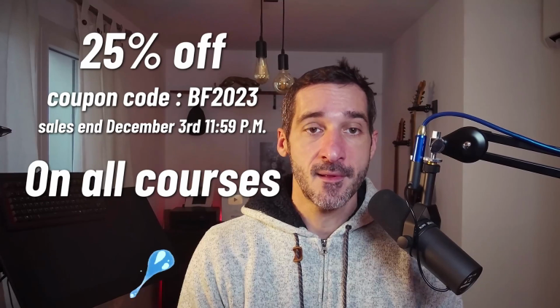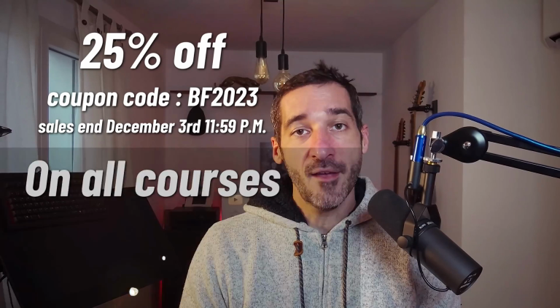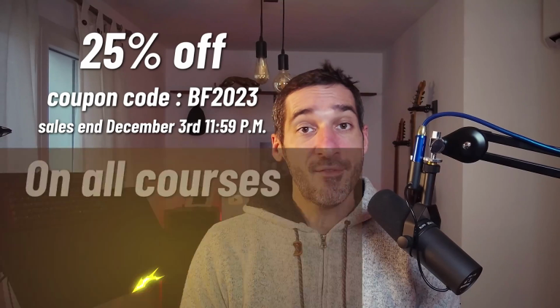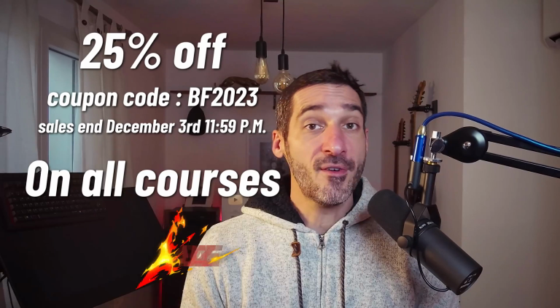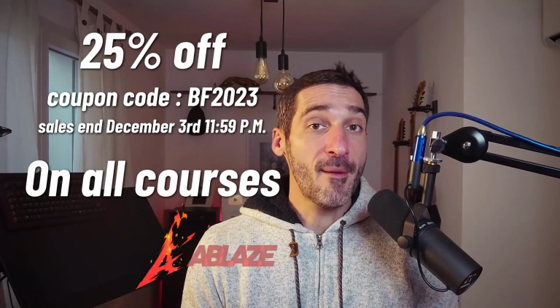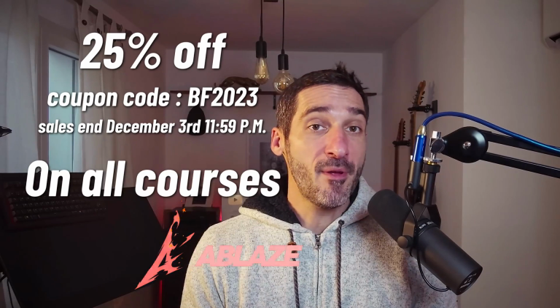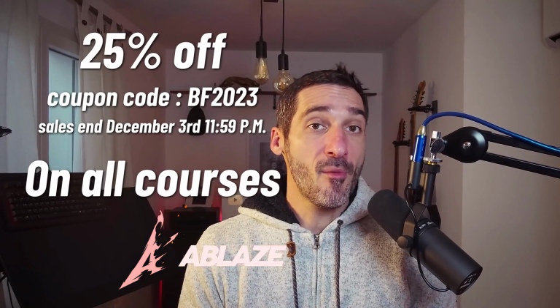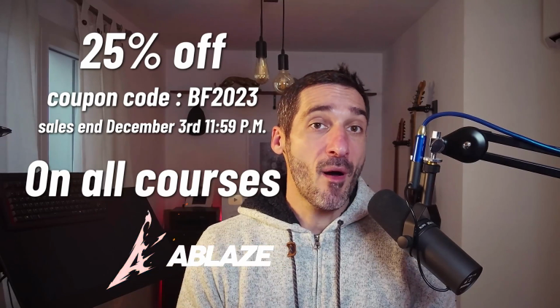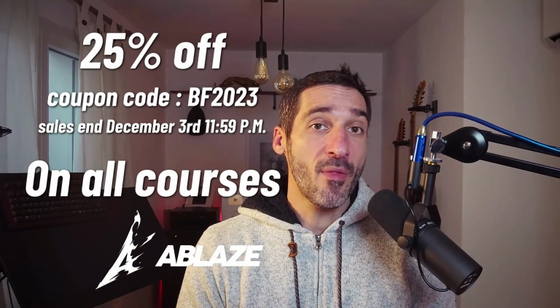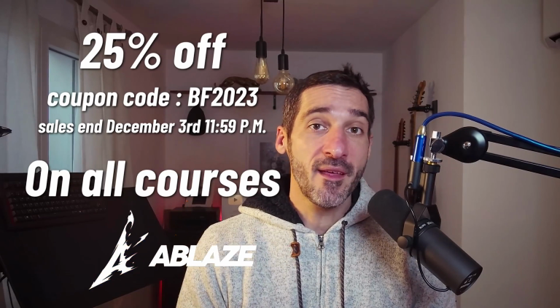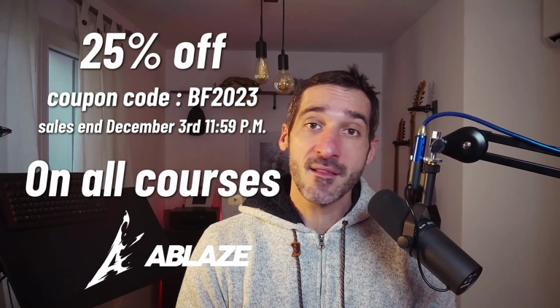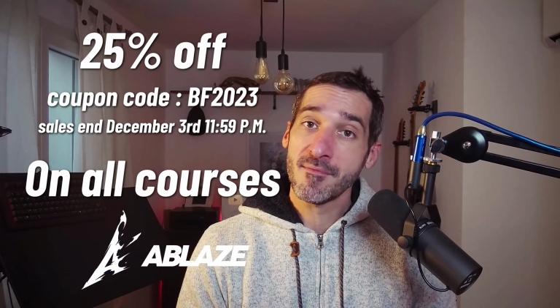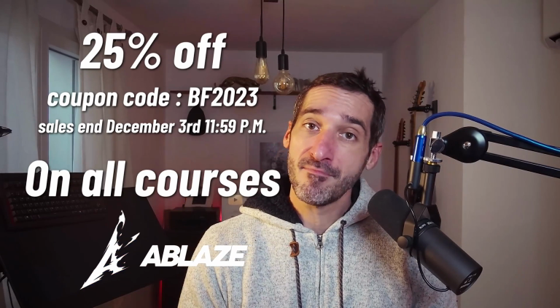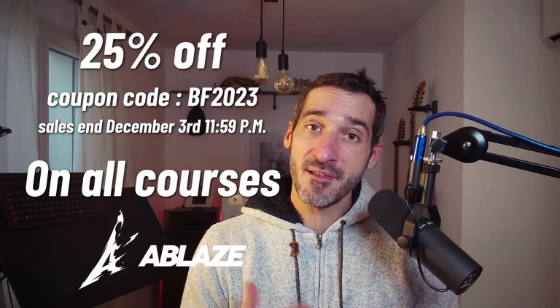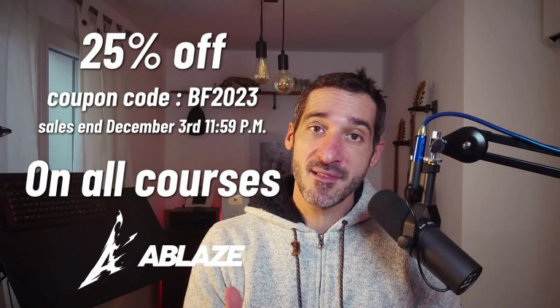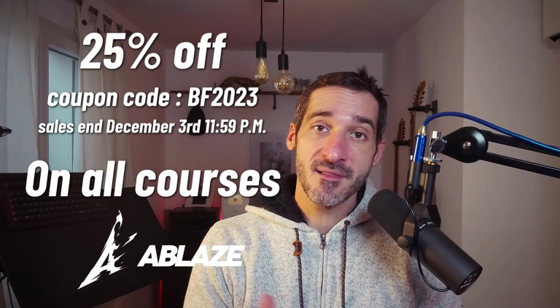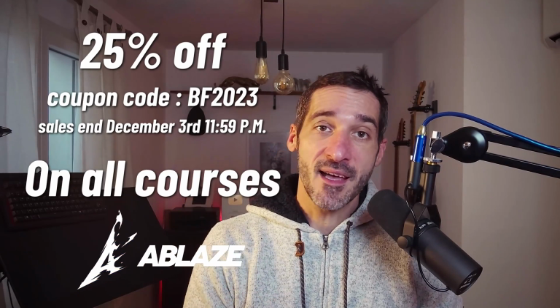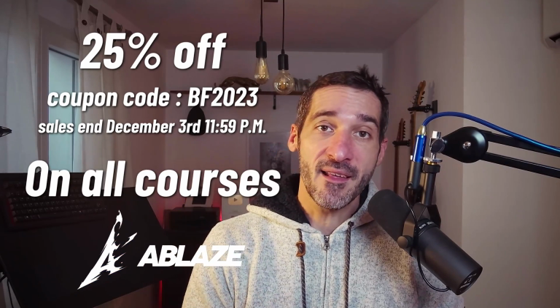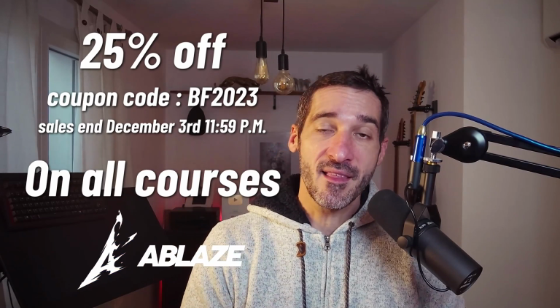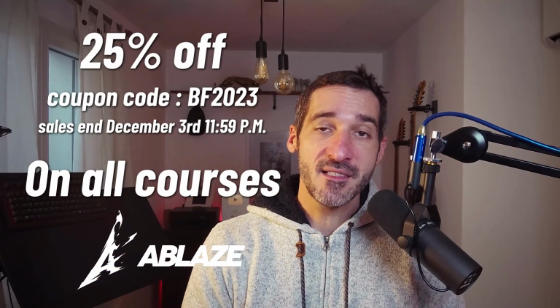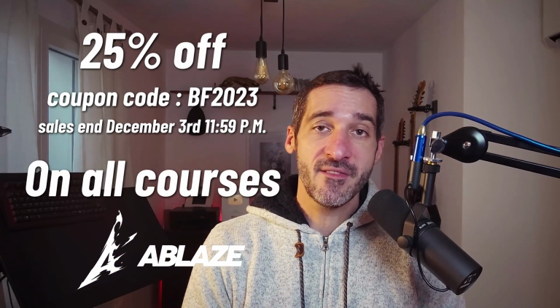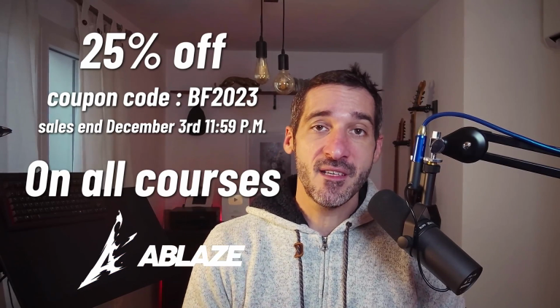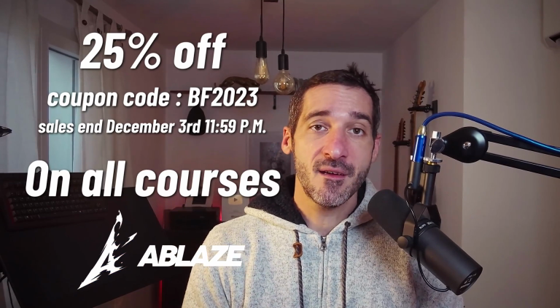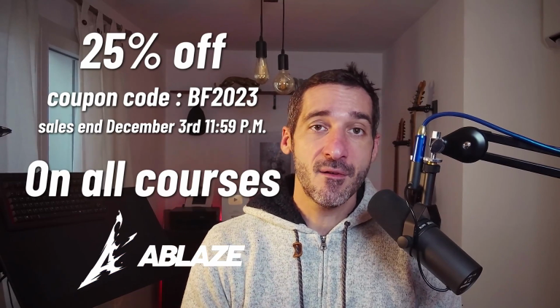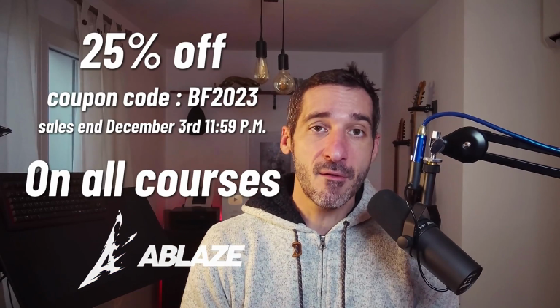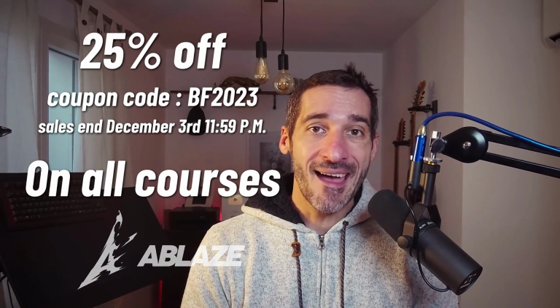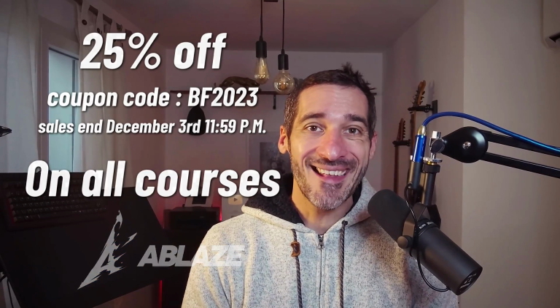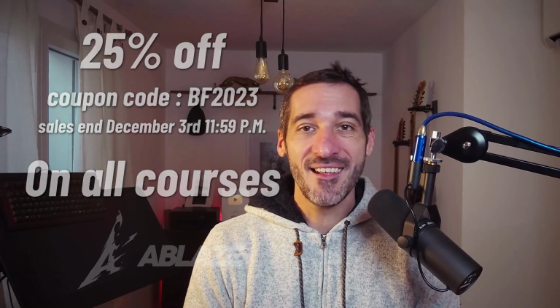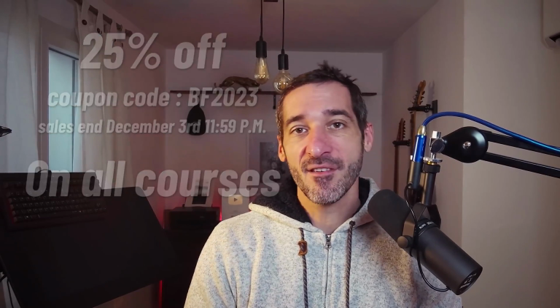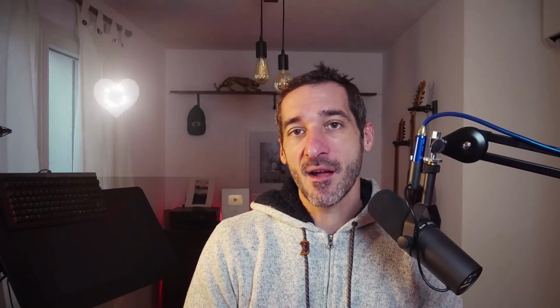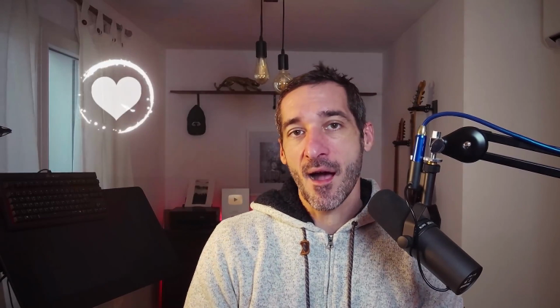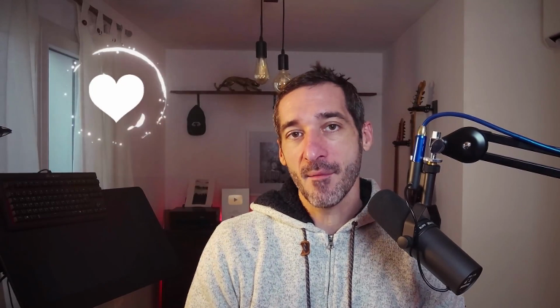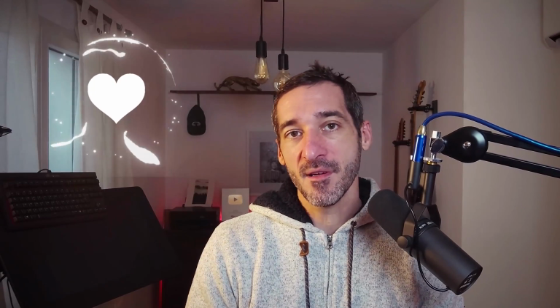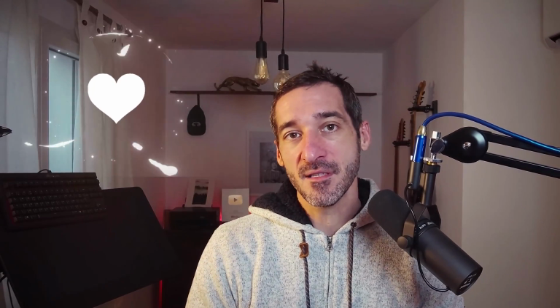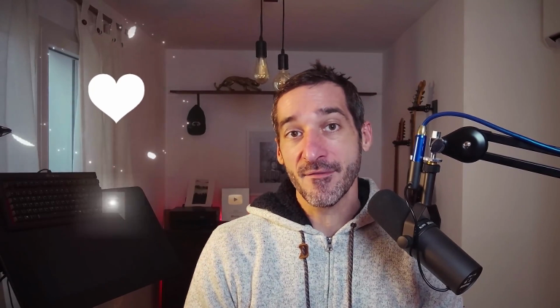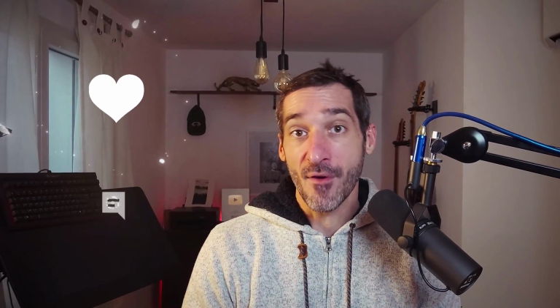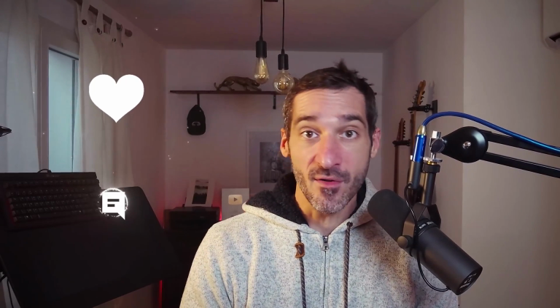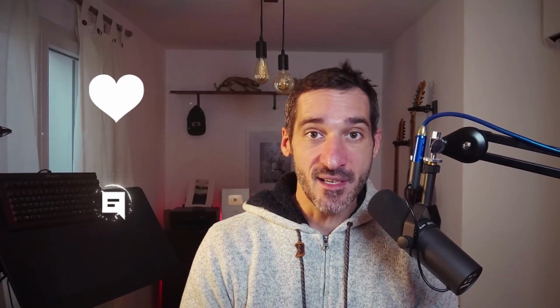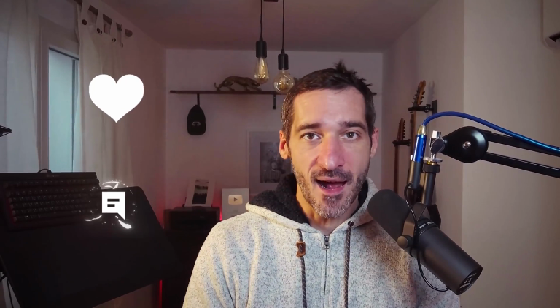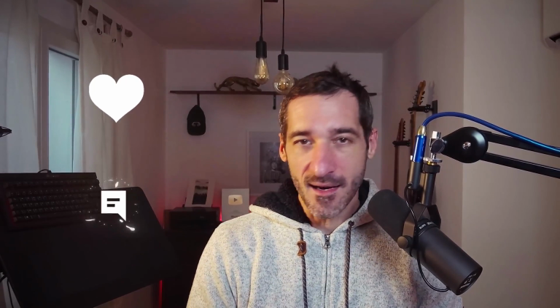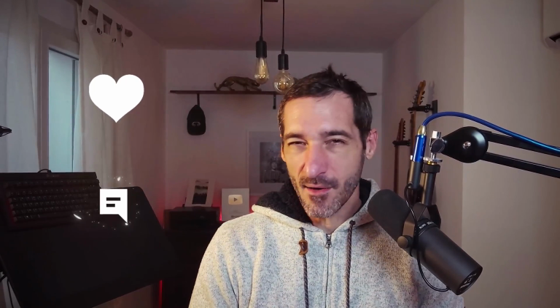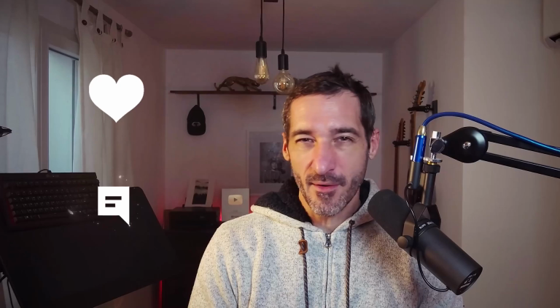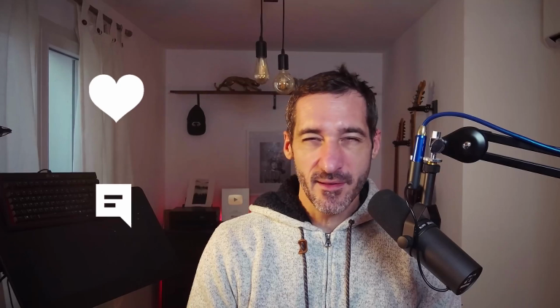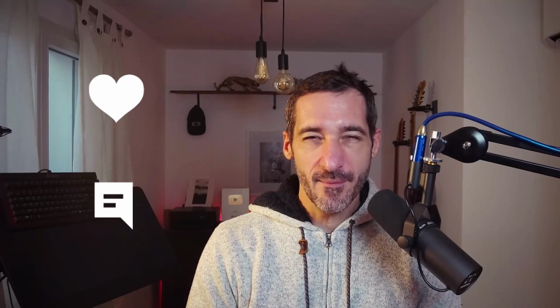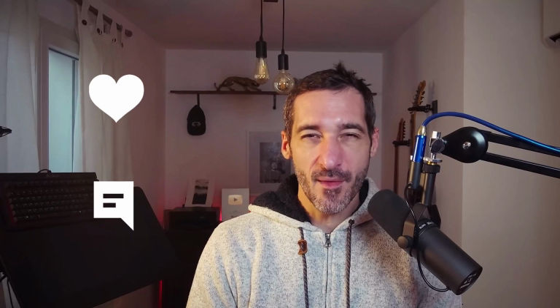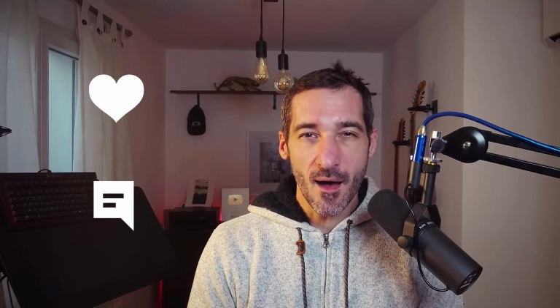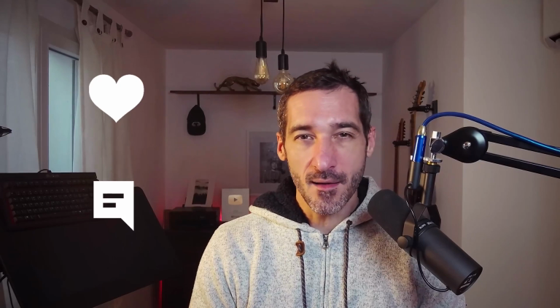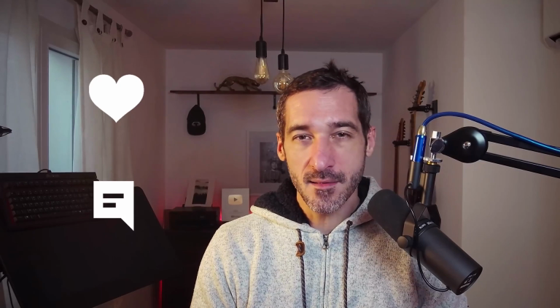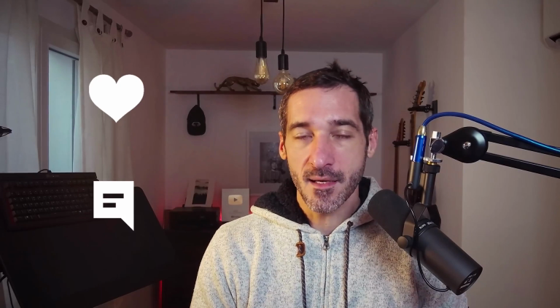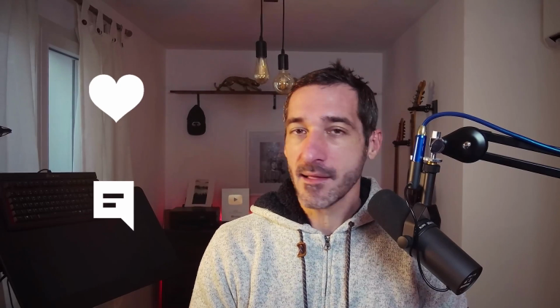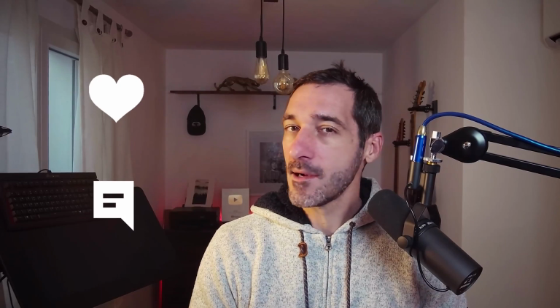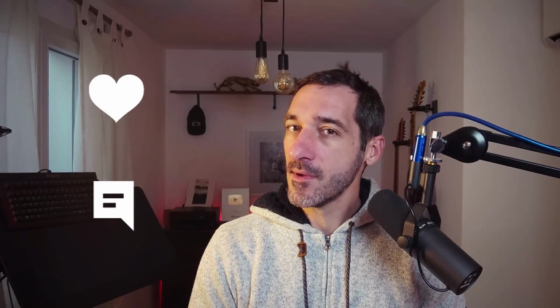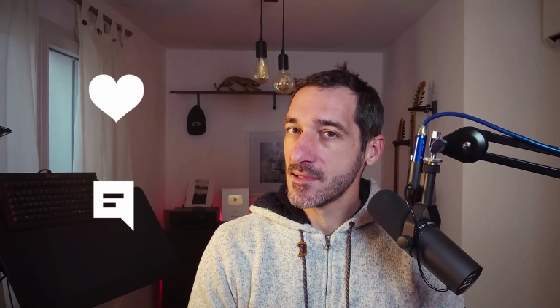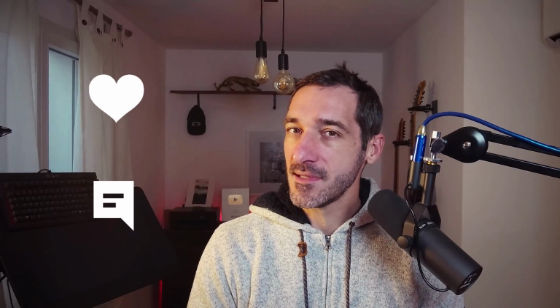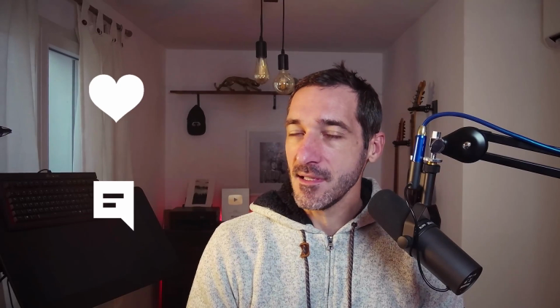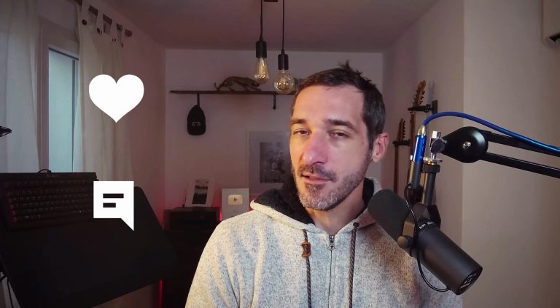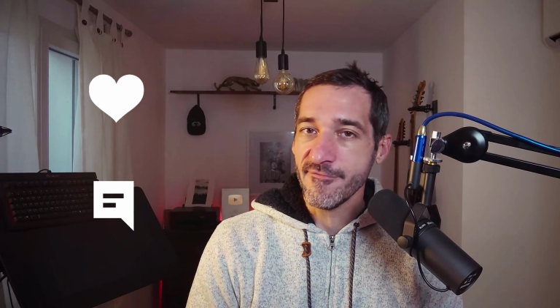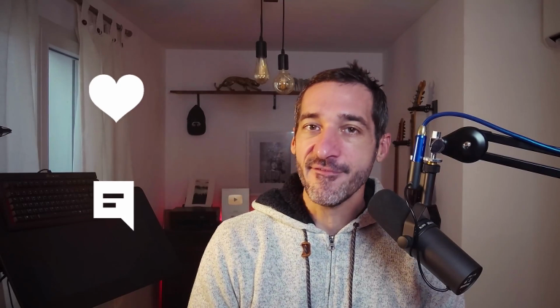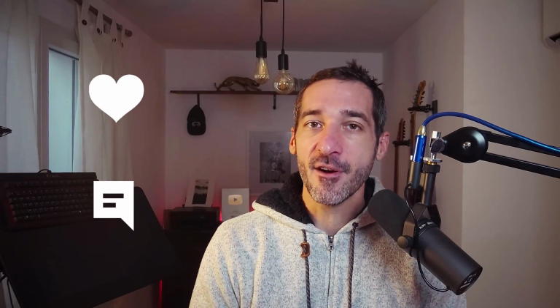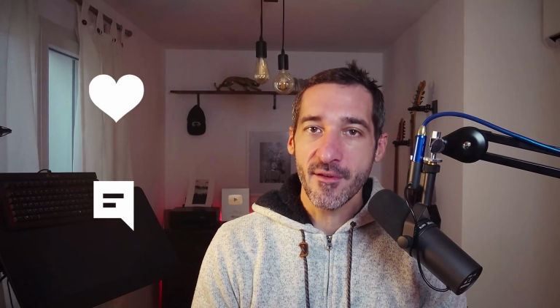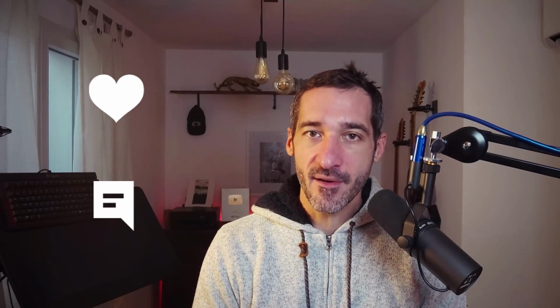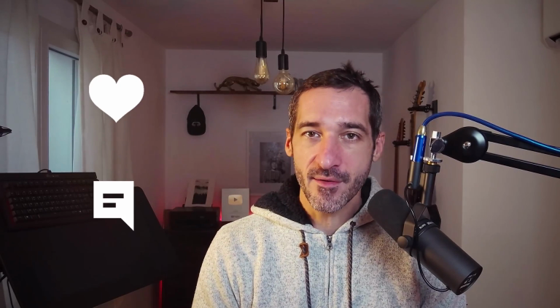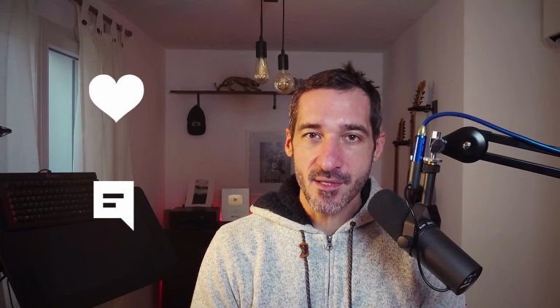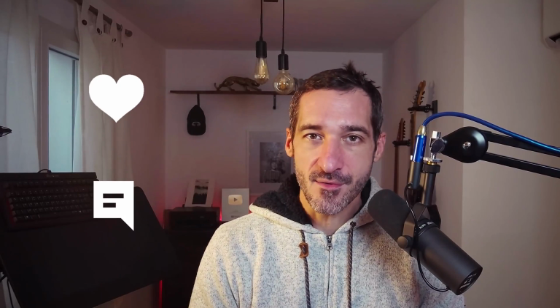If you're happy about it, please like this video and leave a comment for the algorithm god, and I will see you very, very soon.